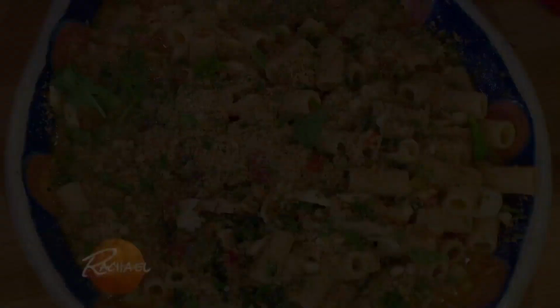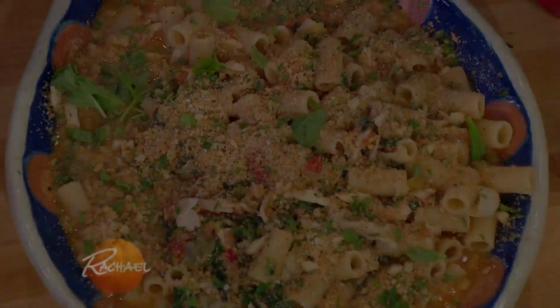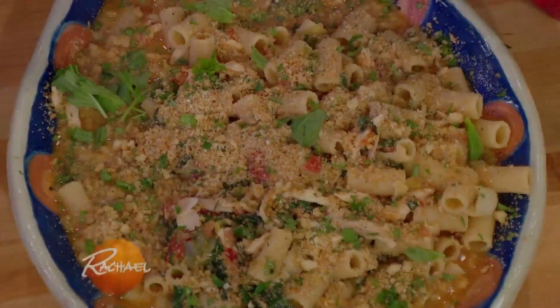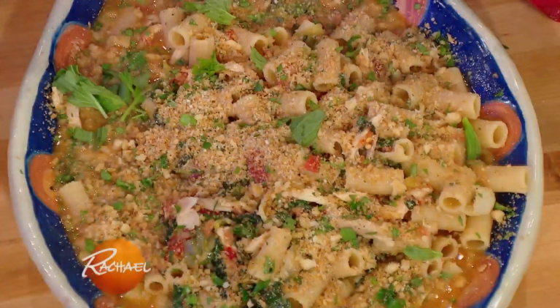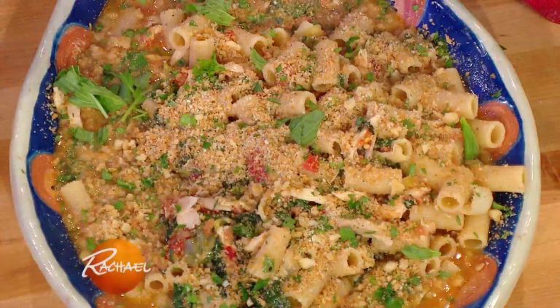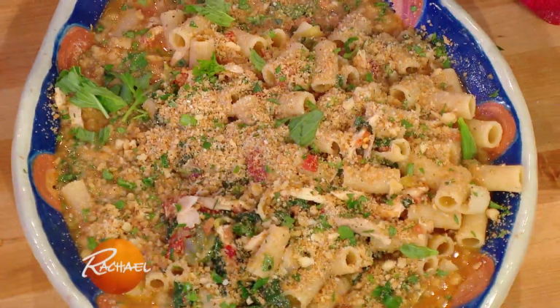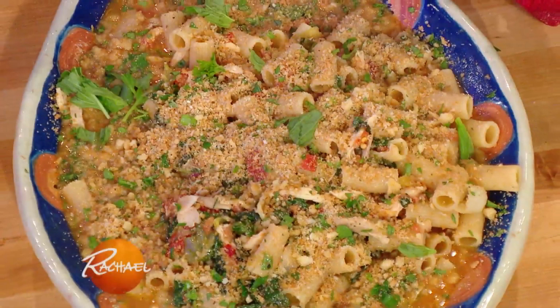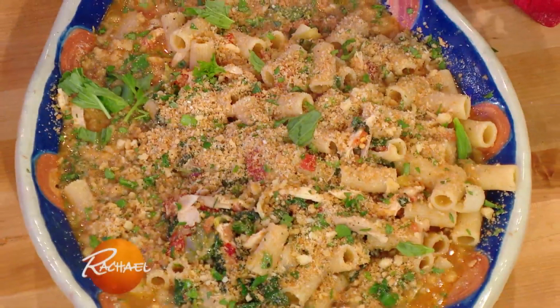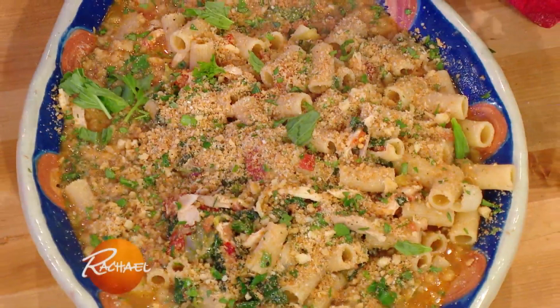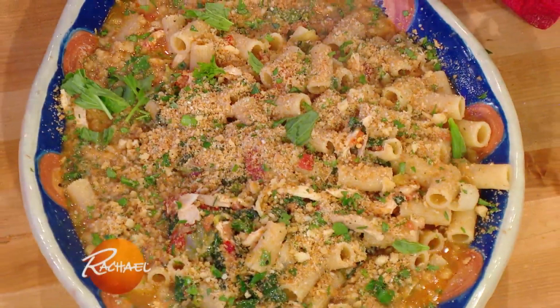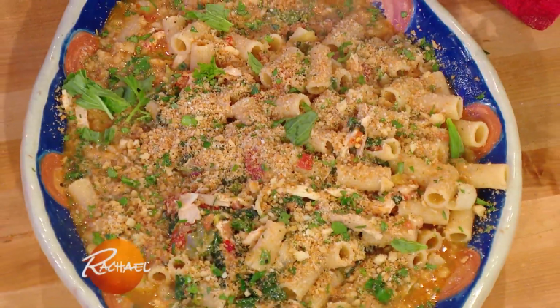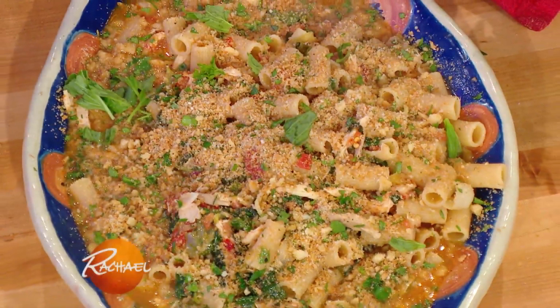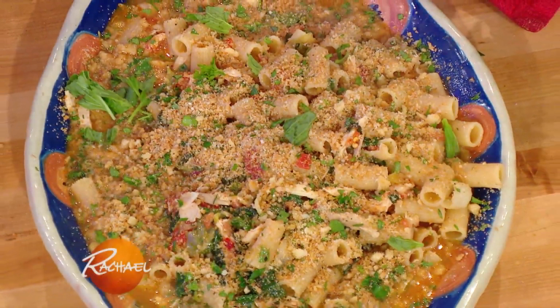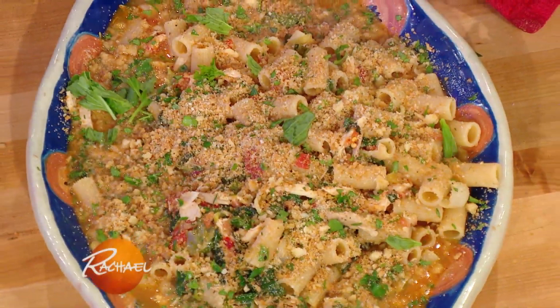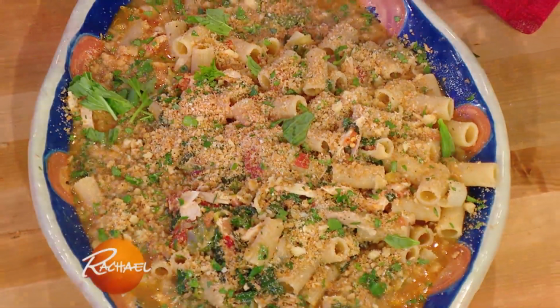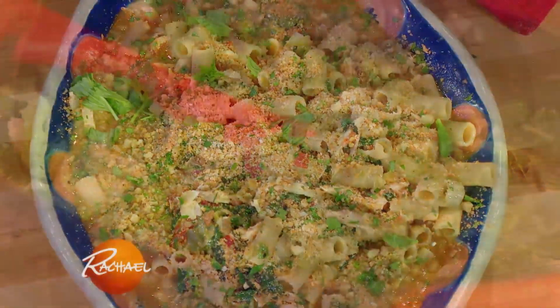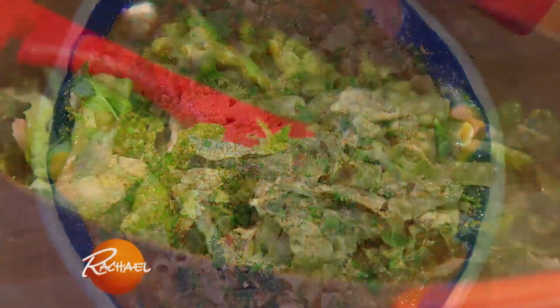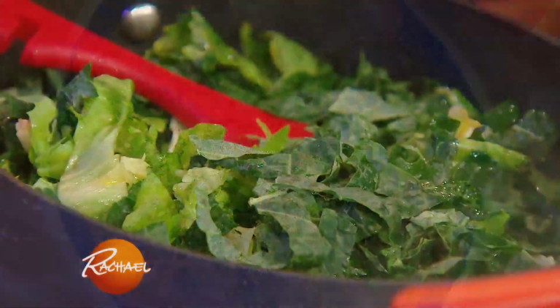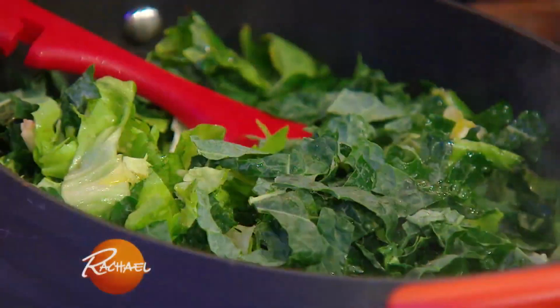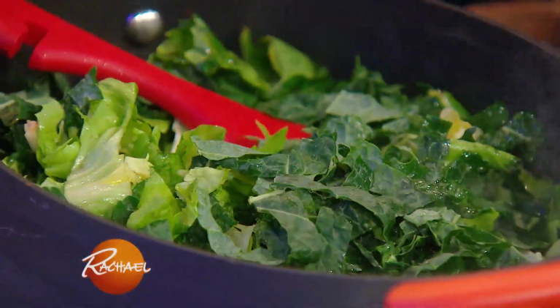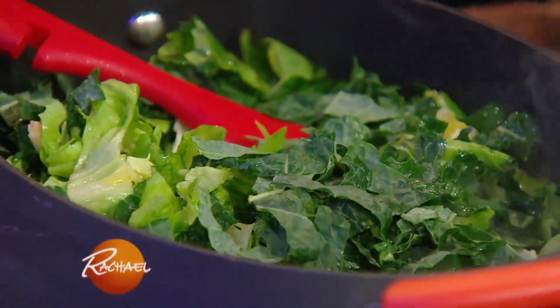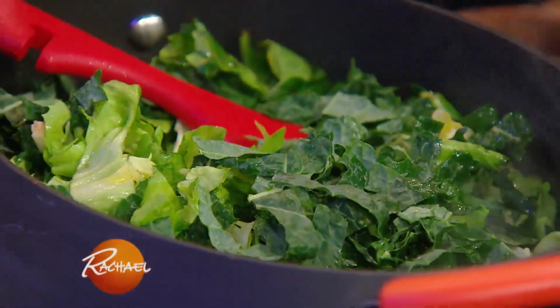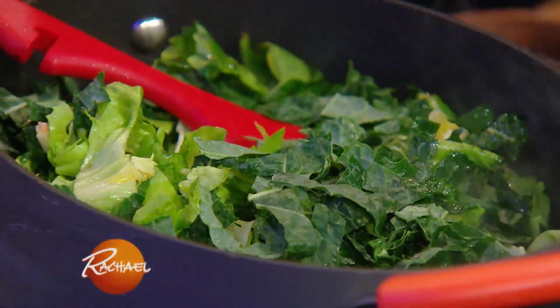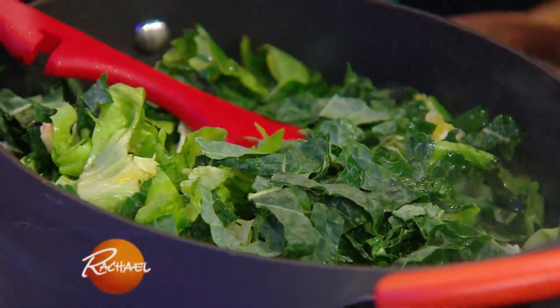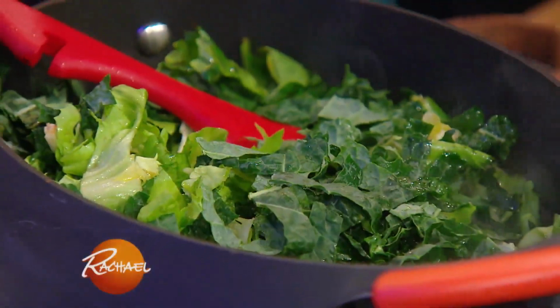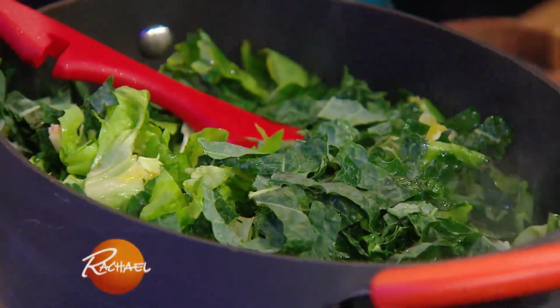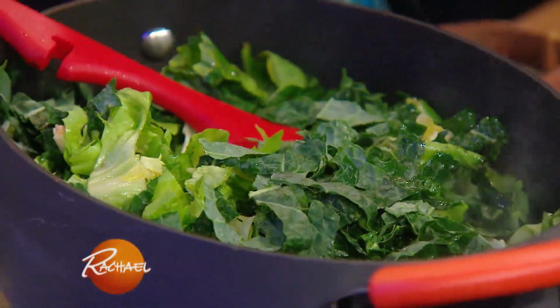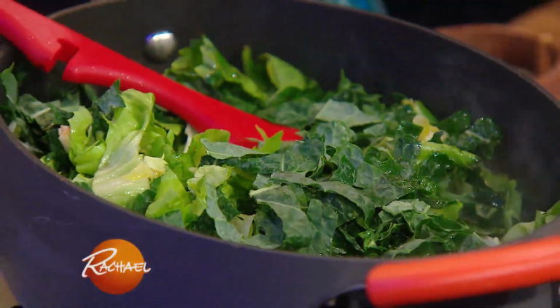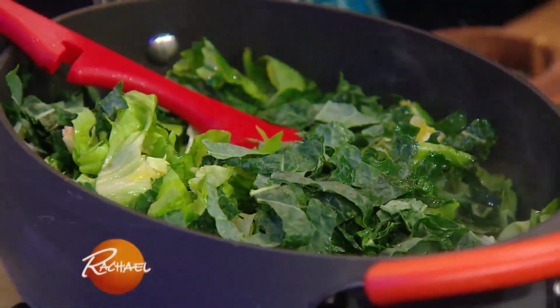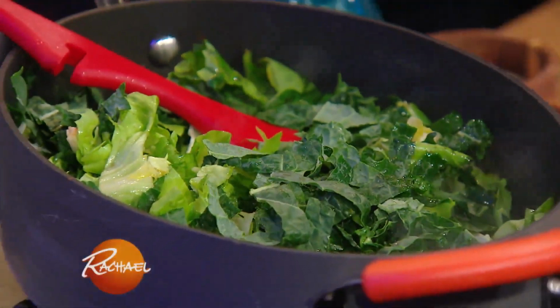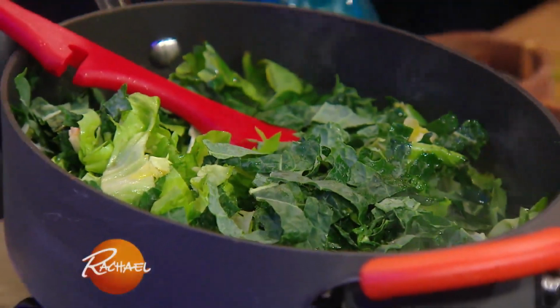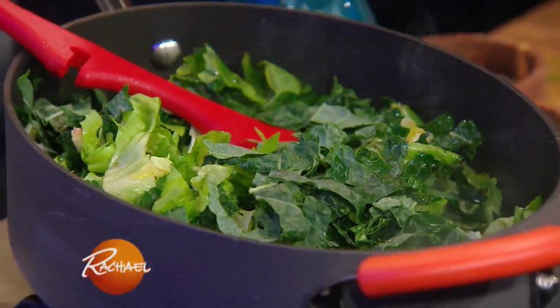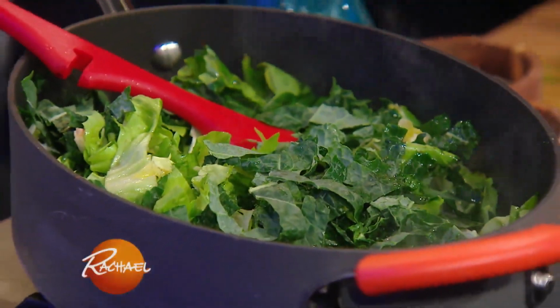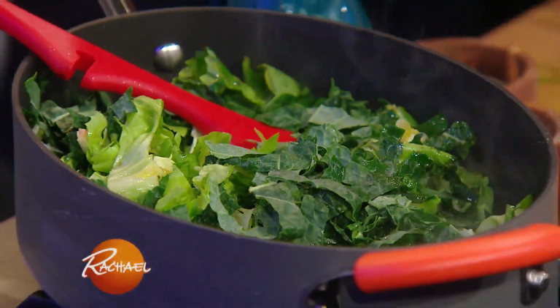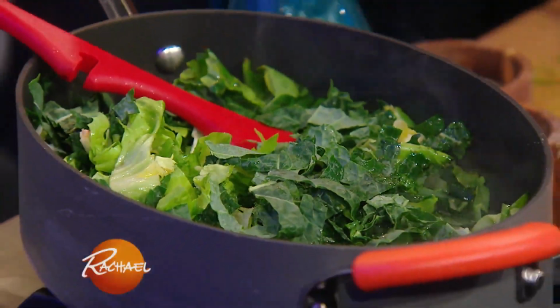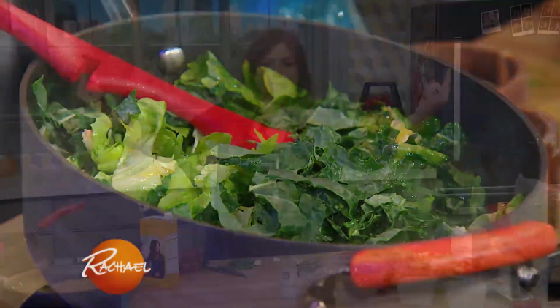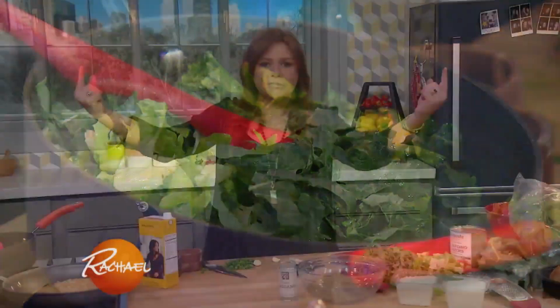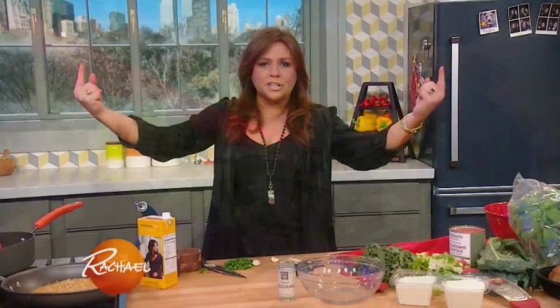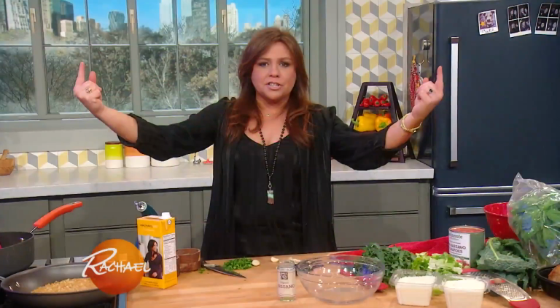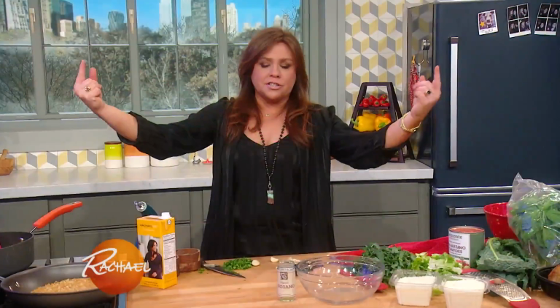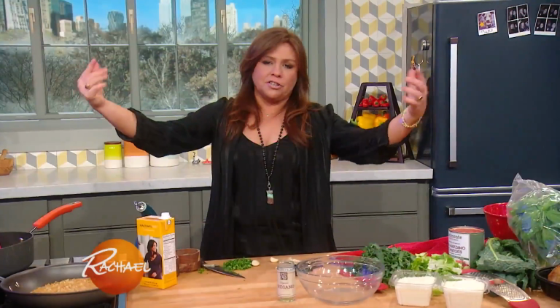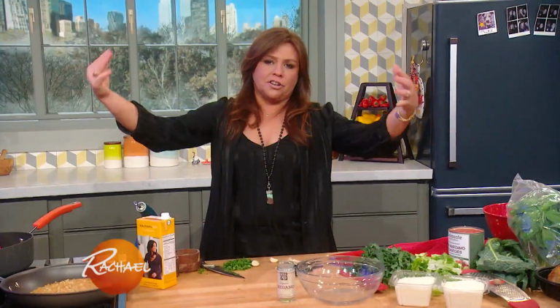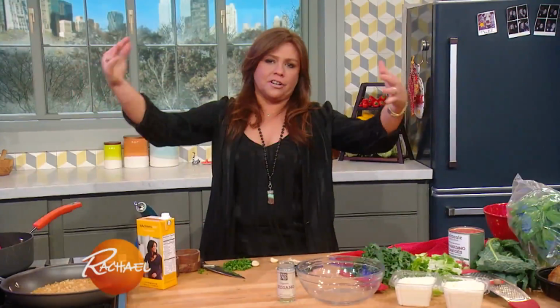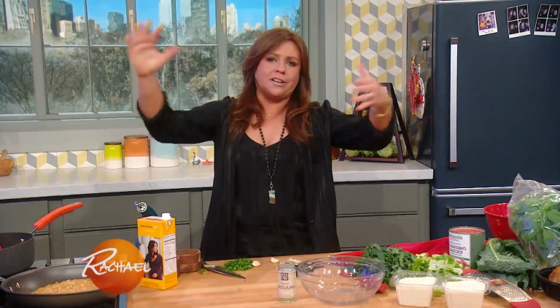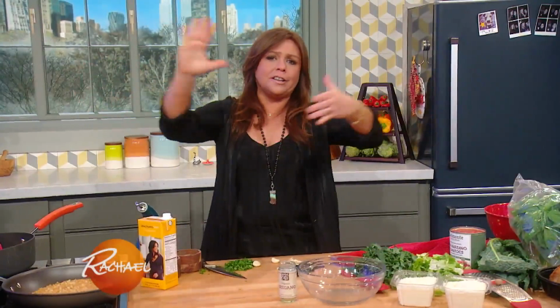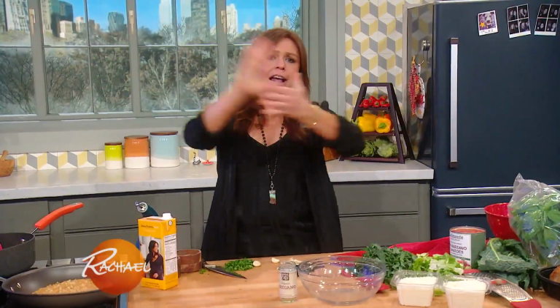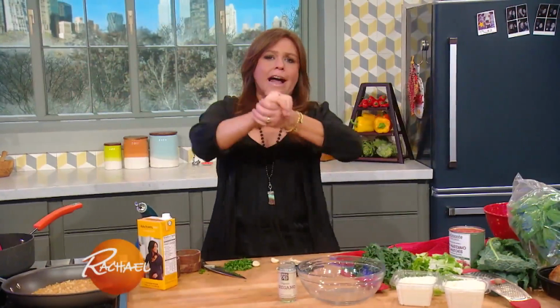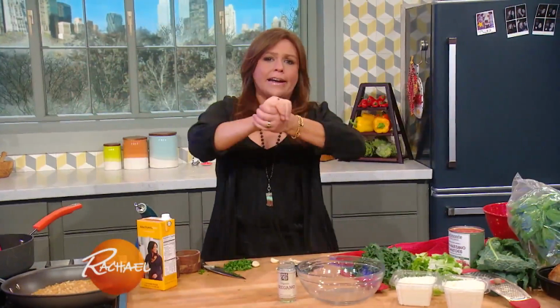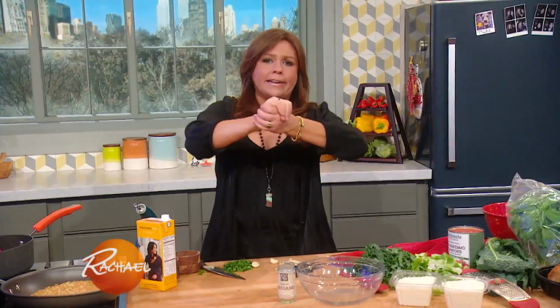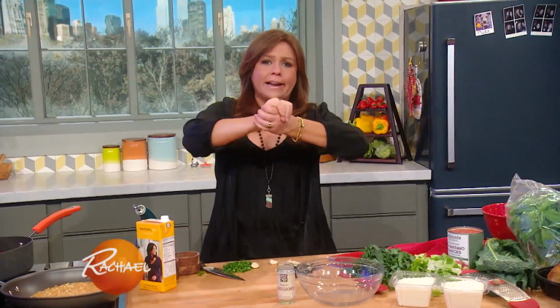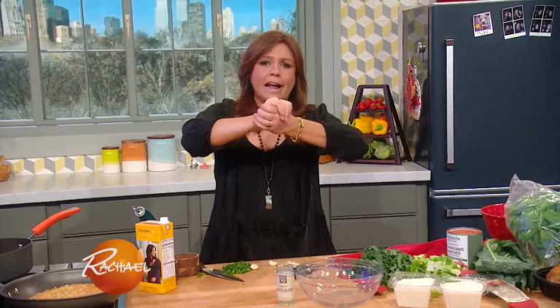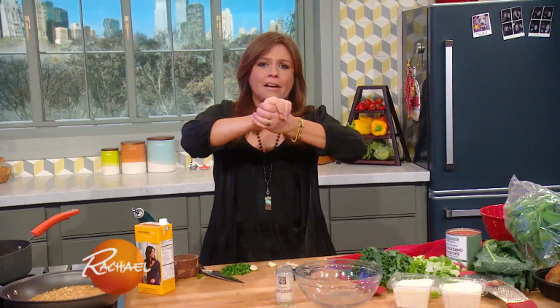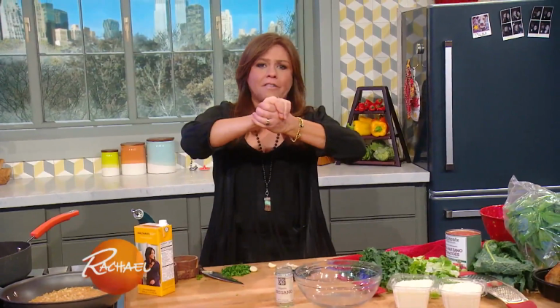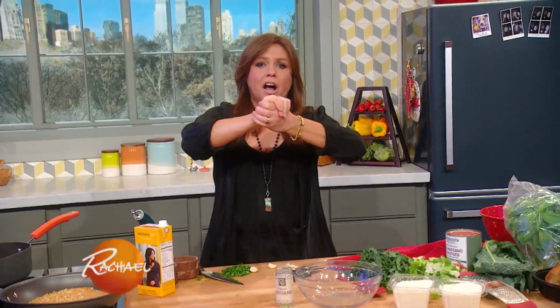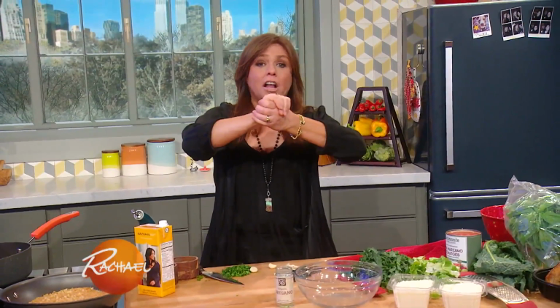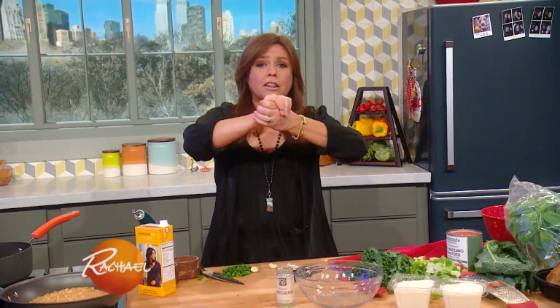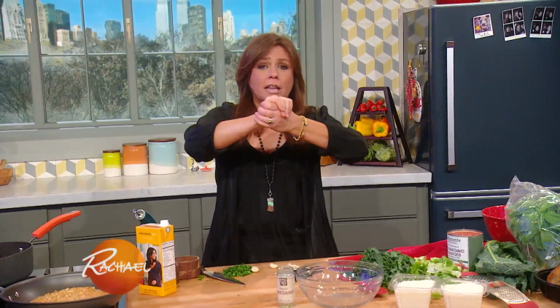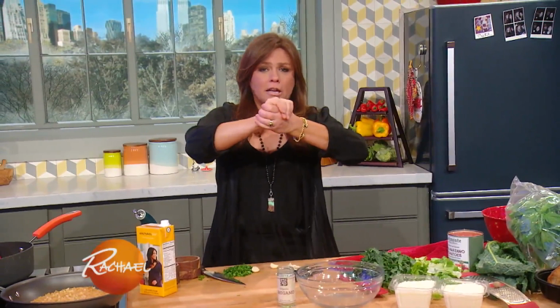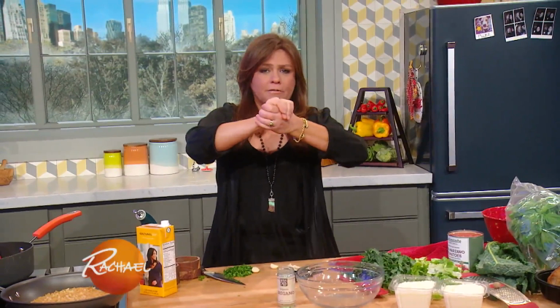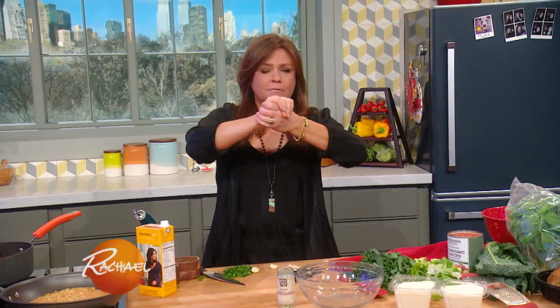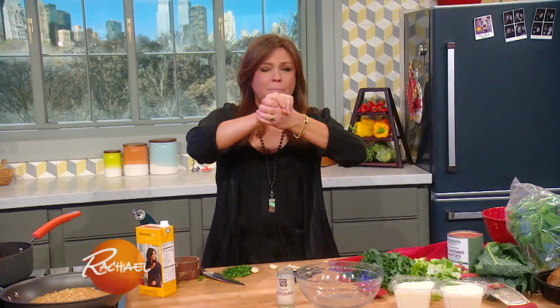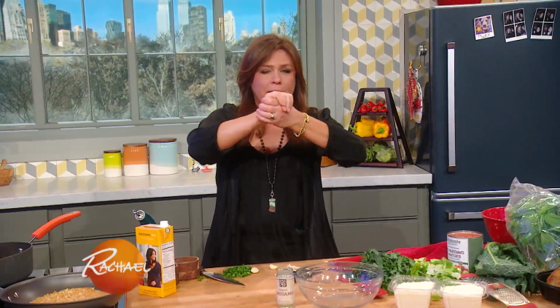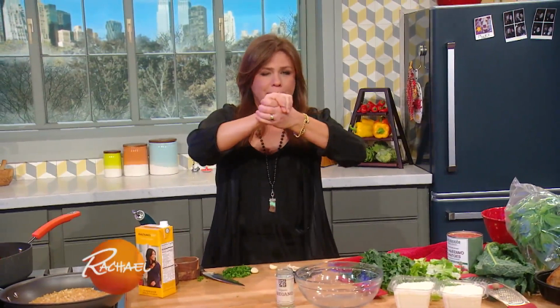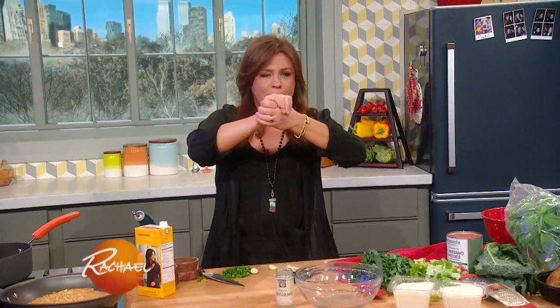Chicken Riggies and Utica Greens. Today, those two dishes are gonna collide and have a love baby.